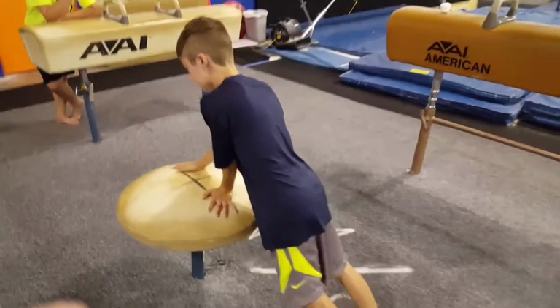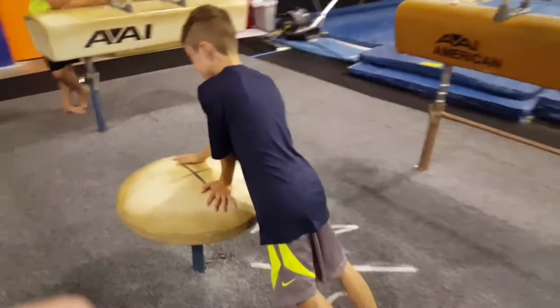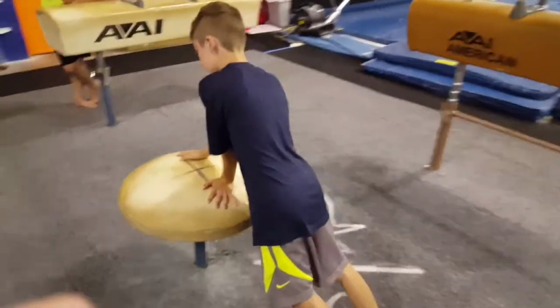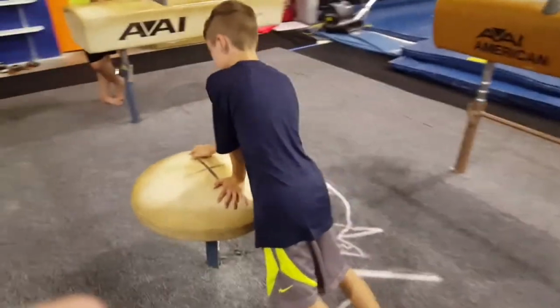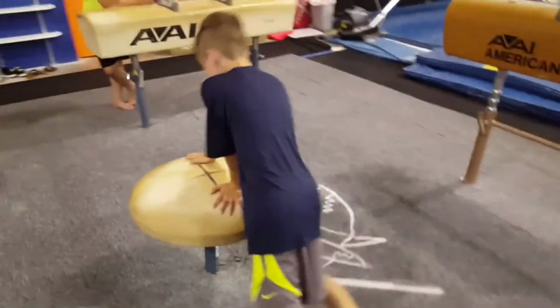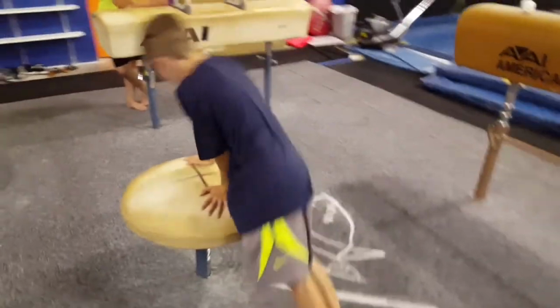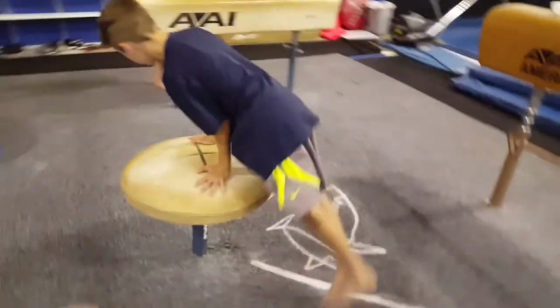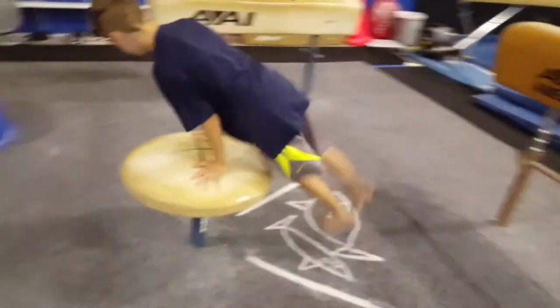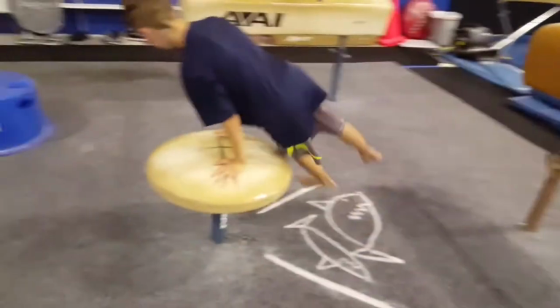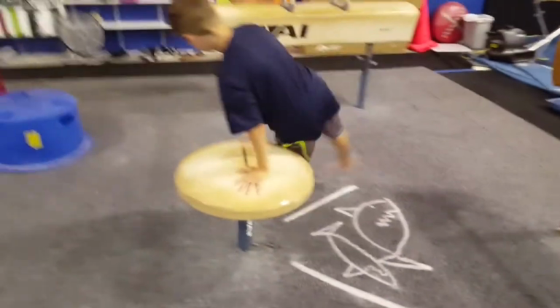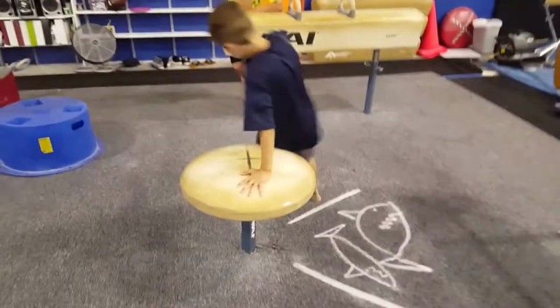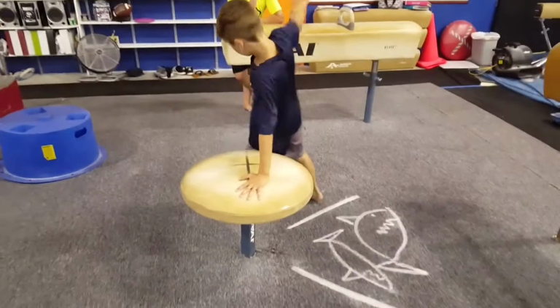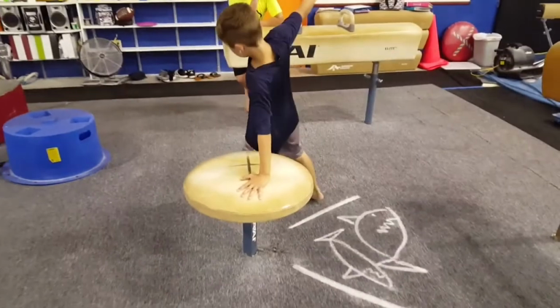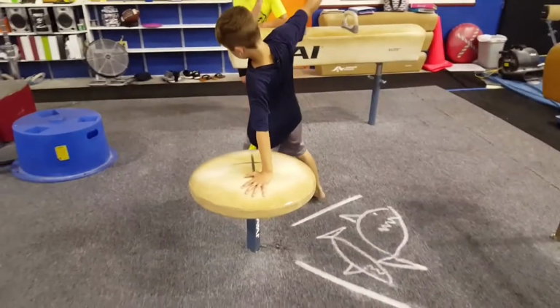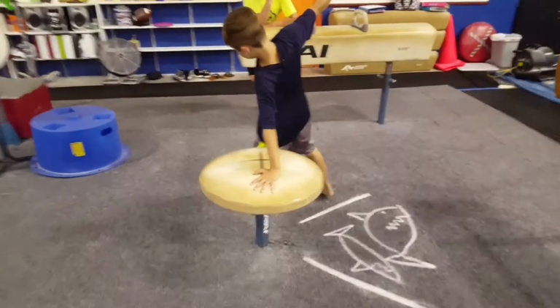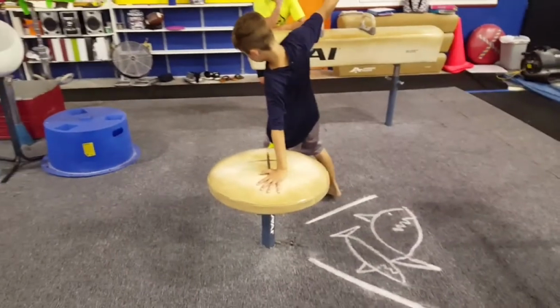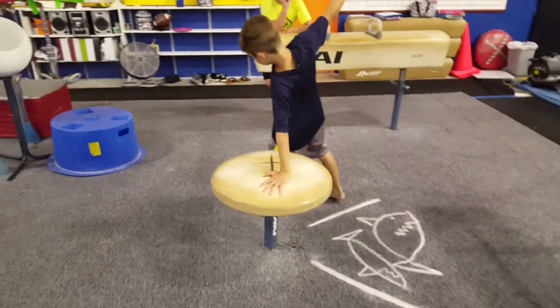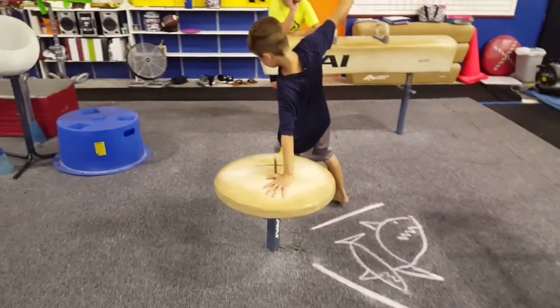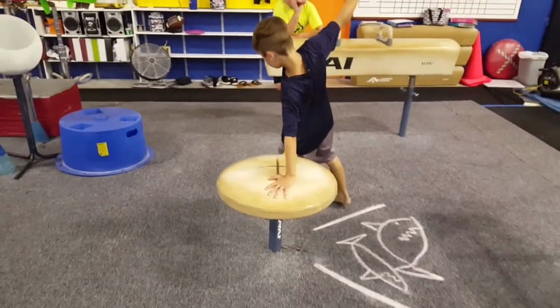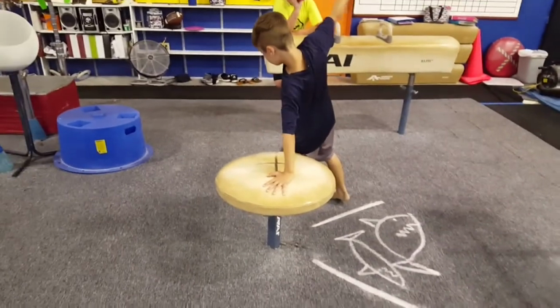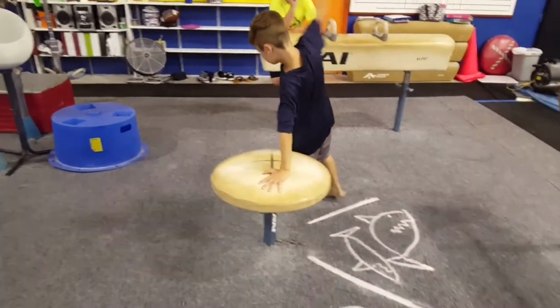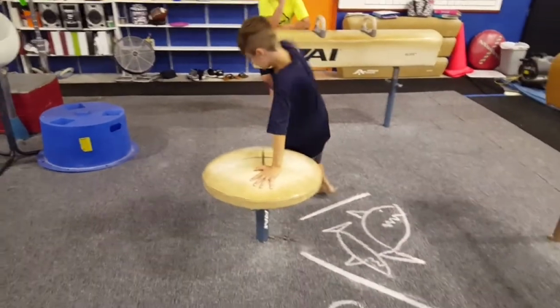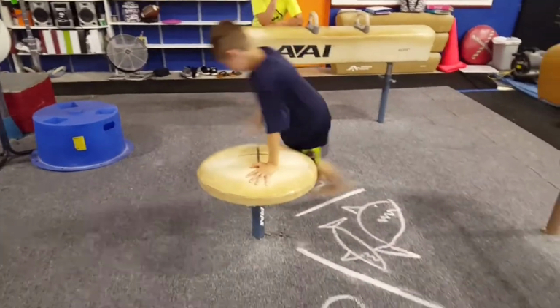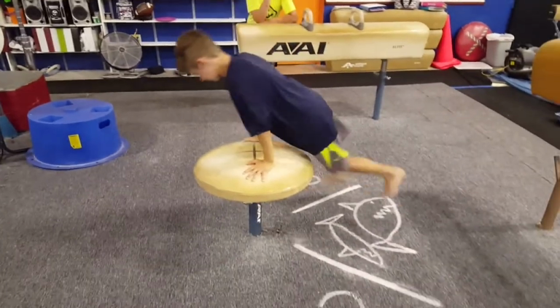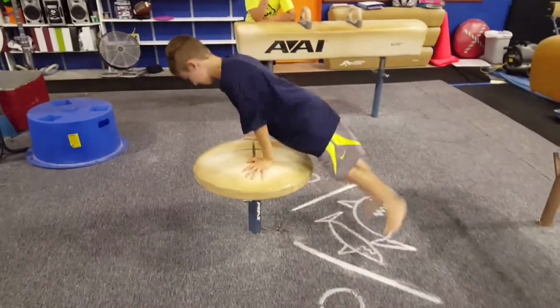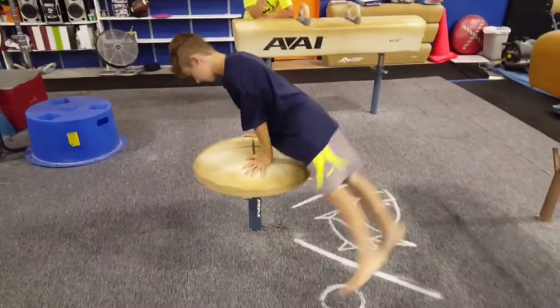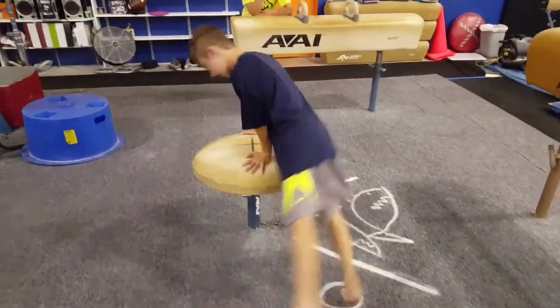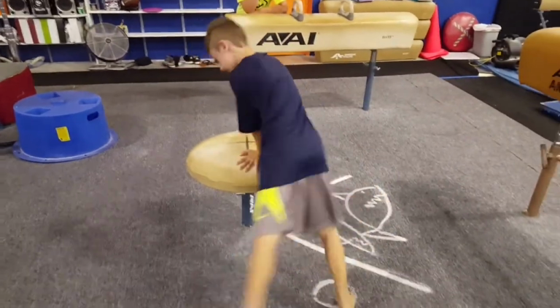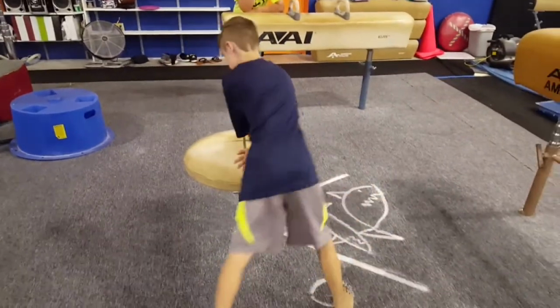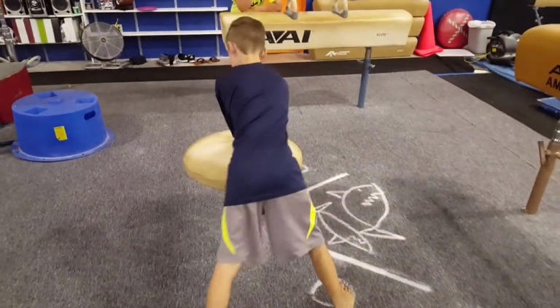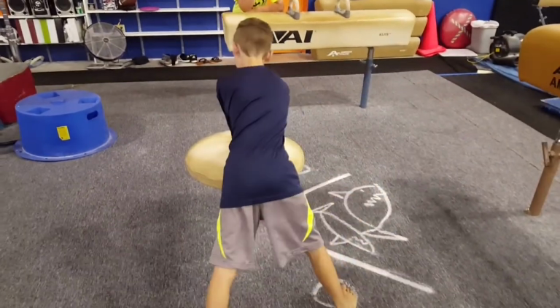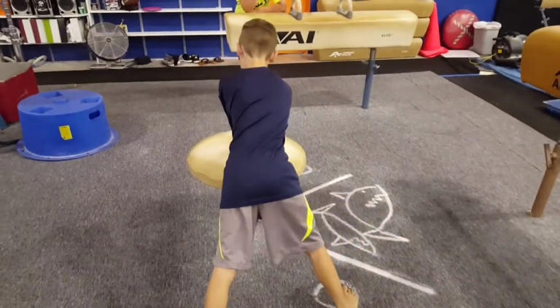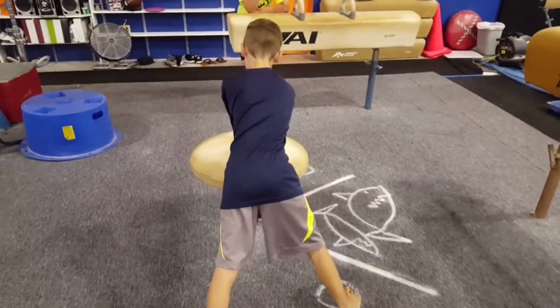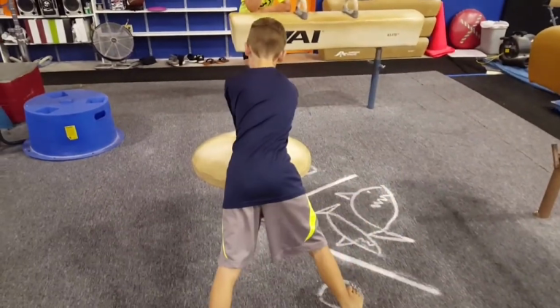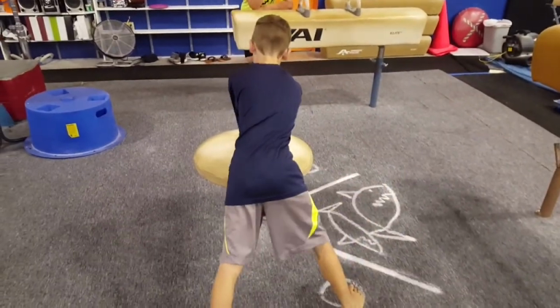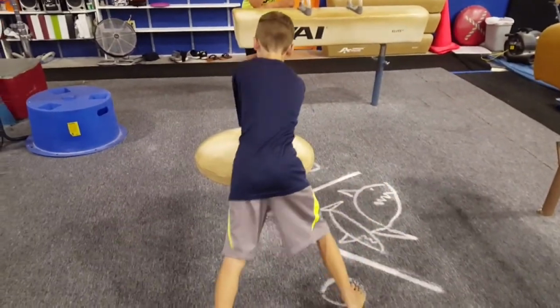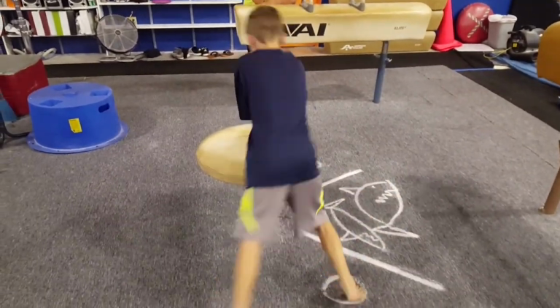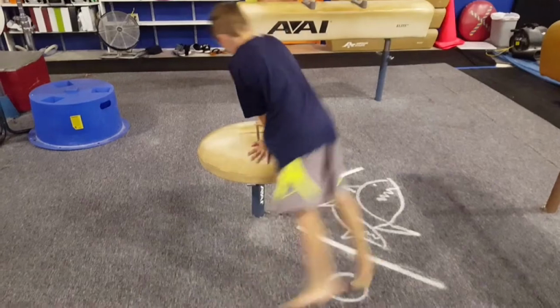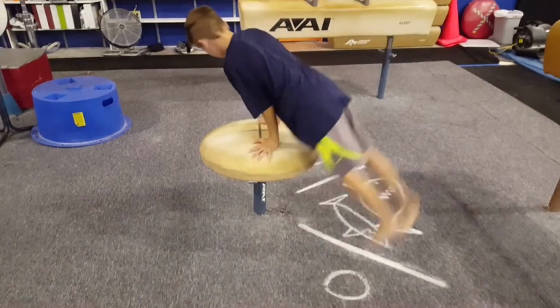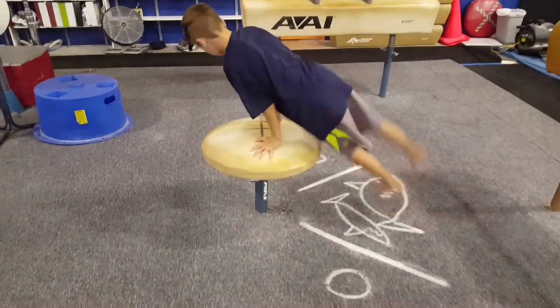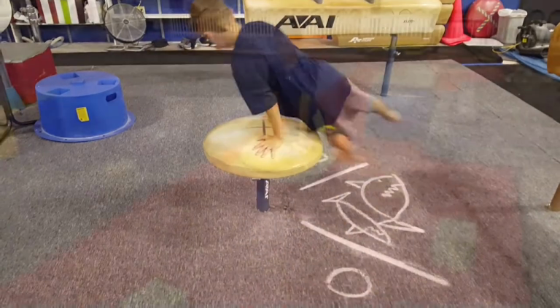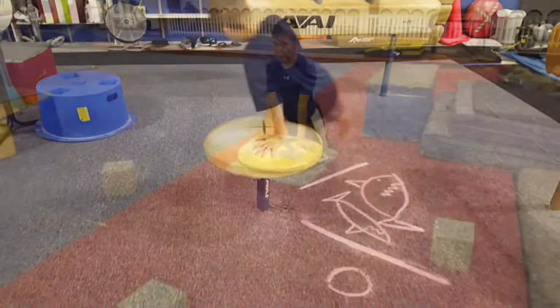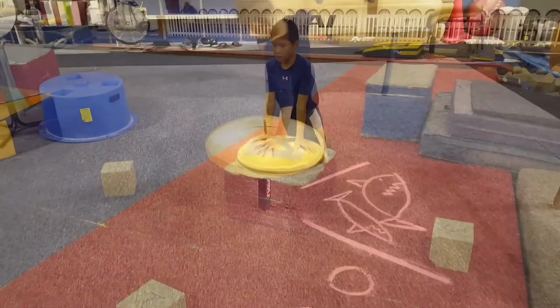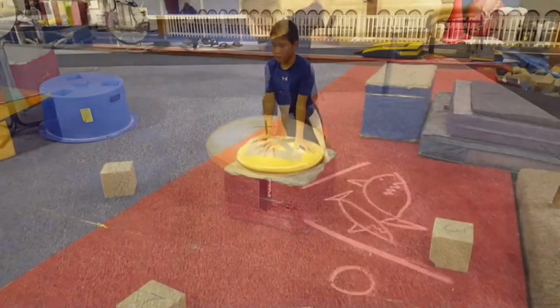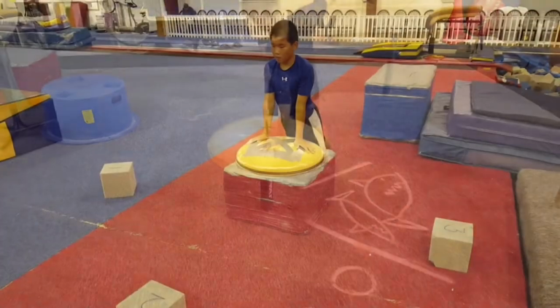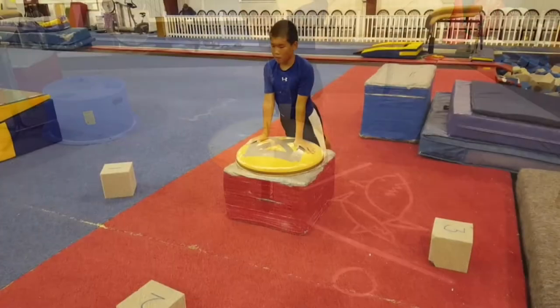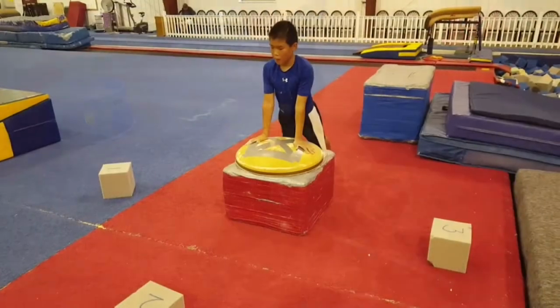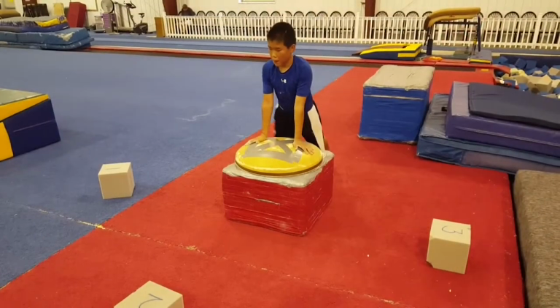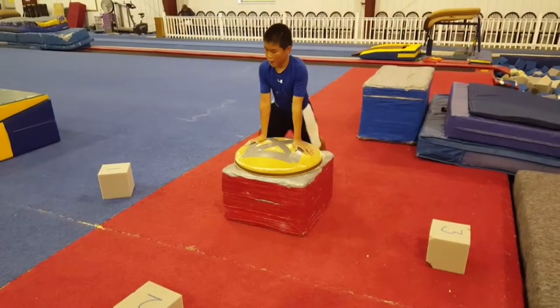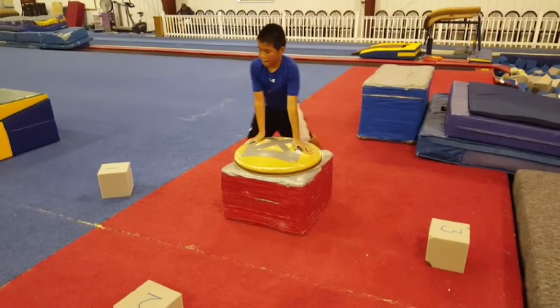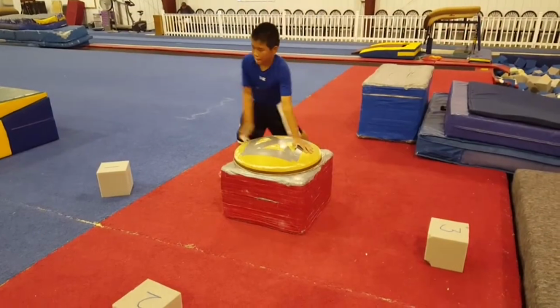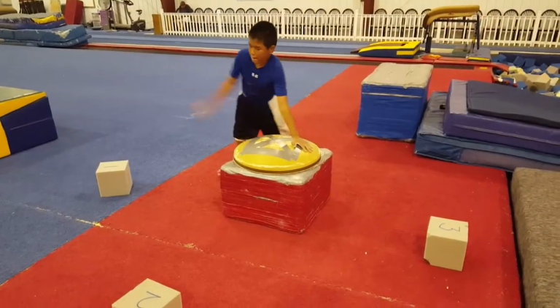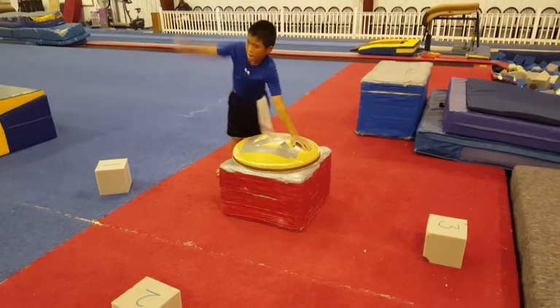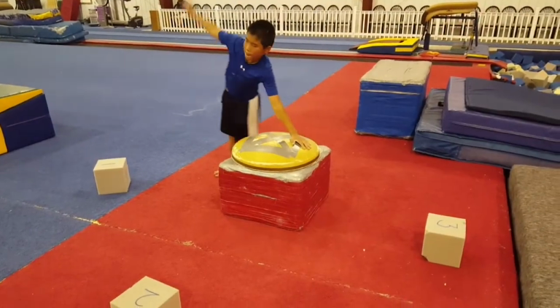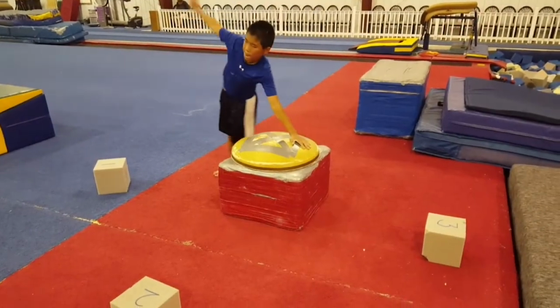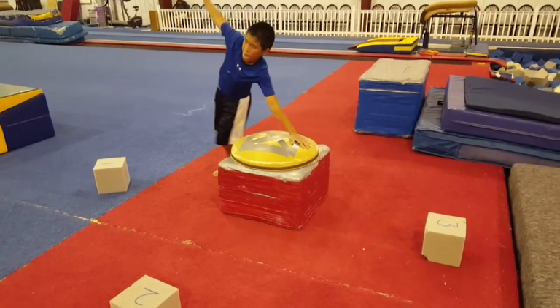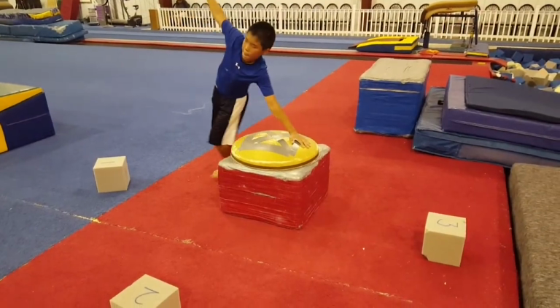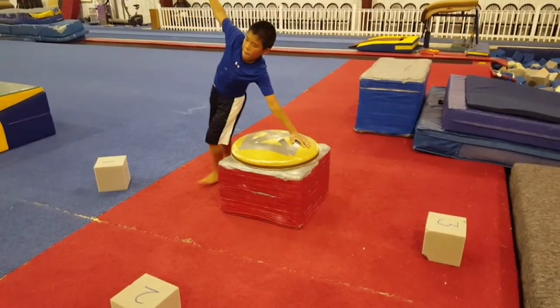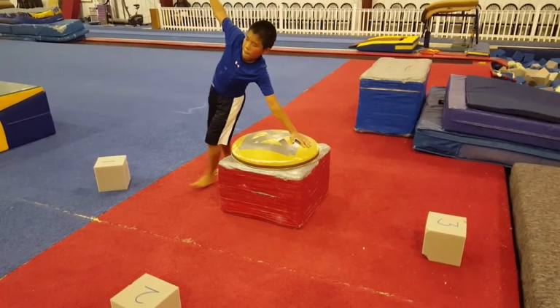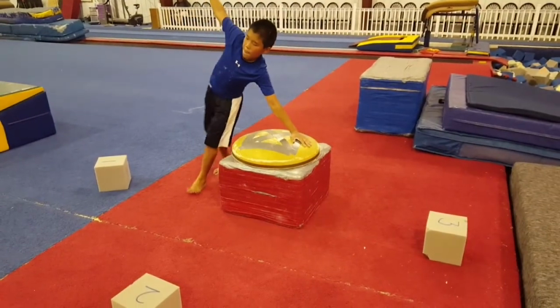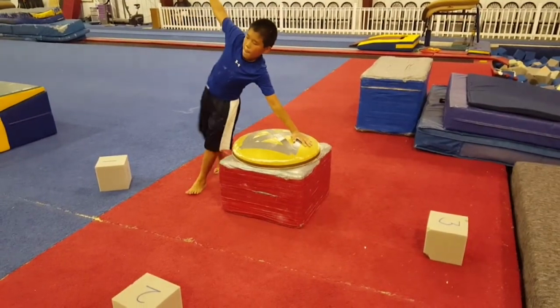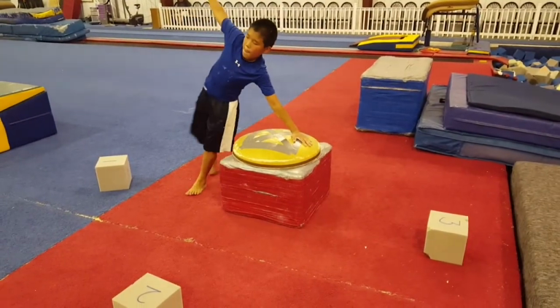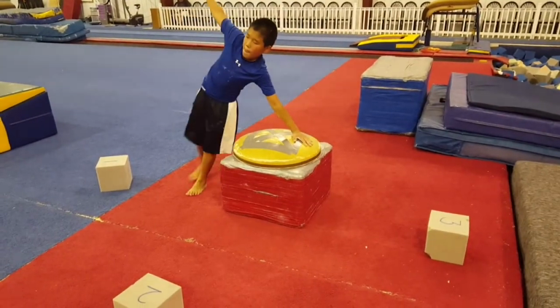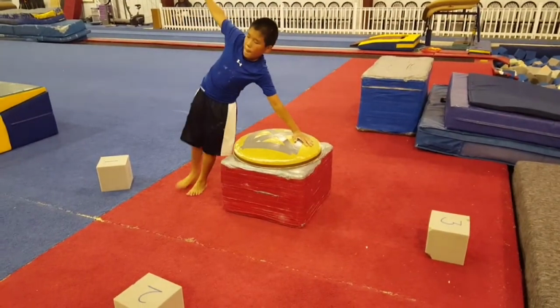And then jumping over the shark here. One hand to the other. And then spotting.